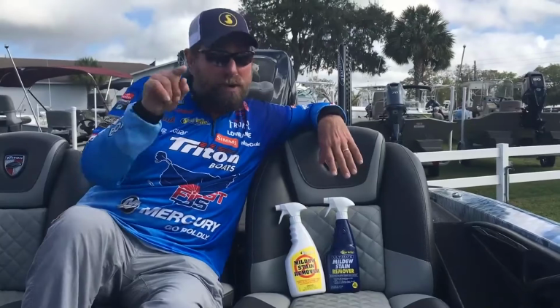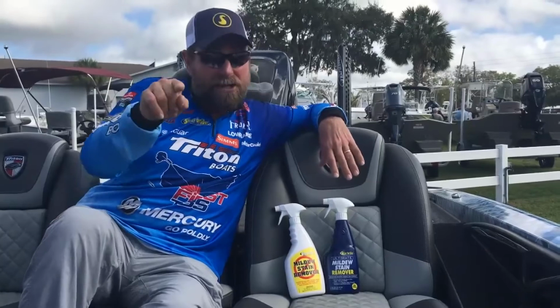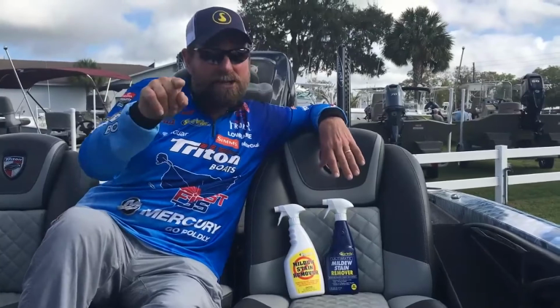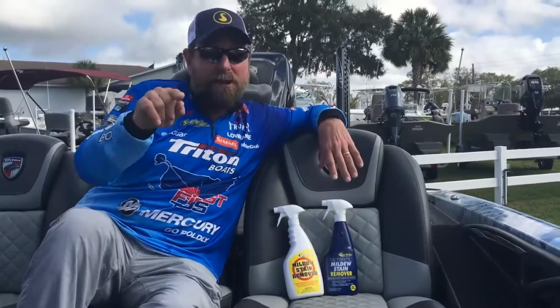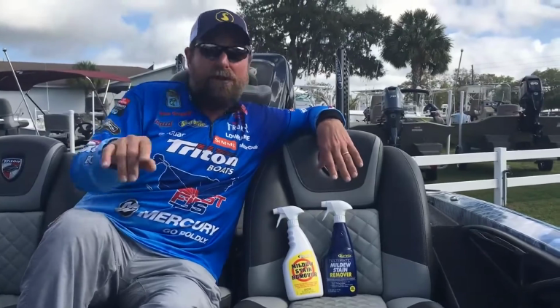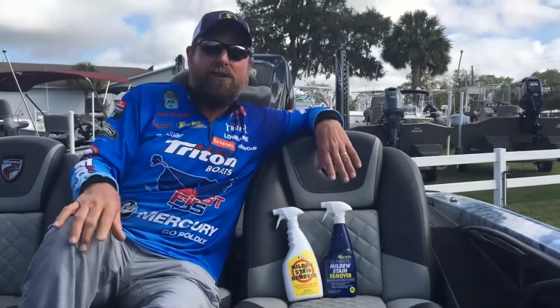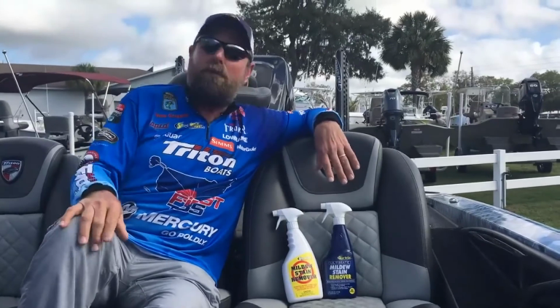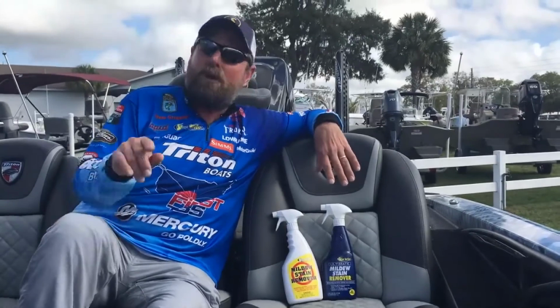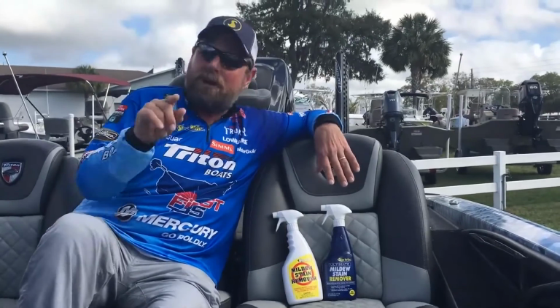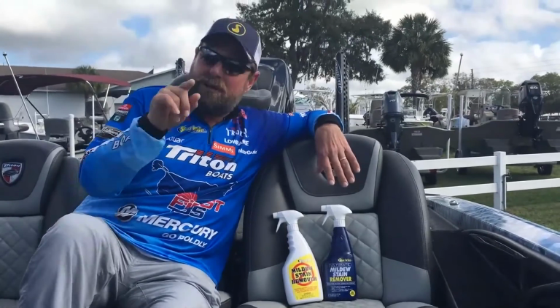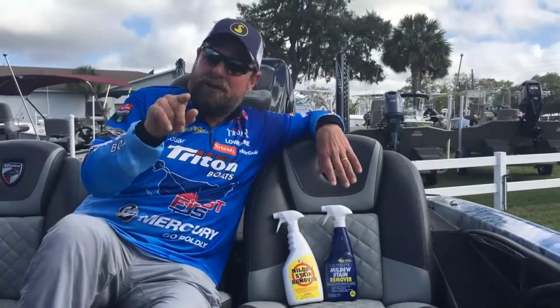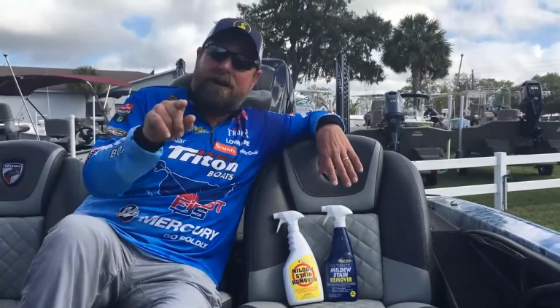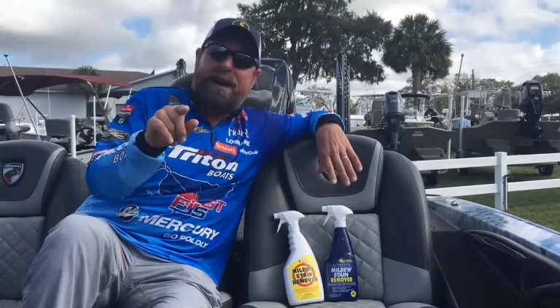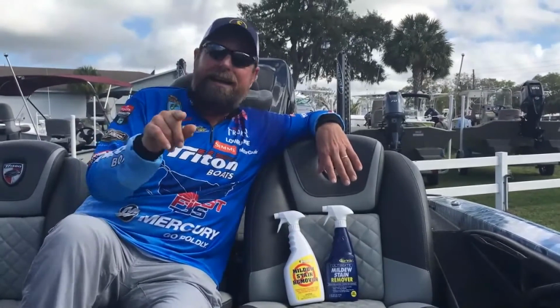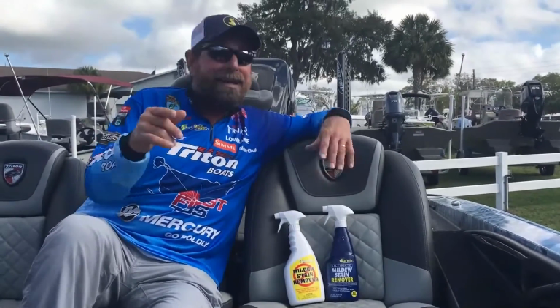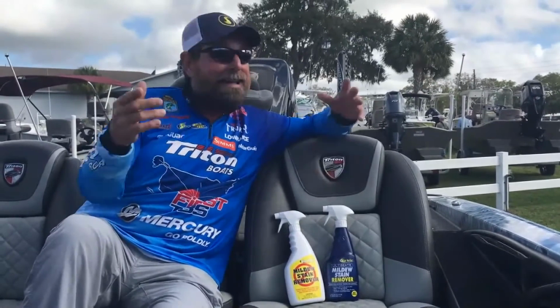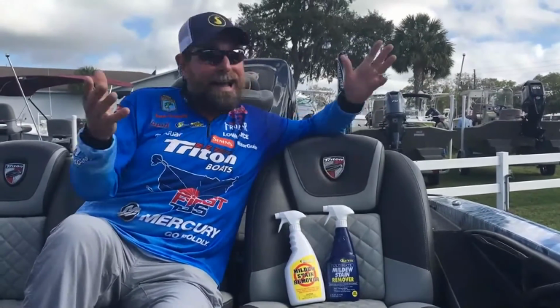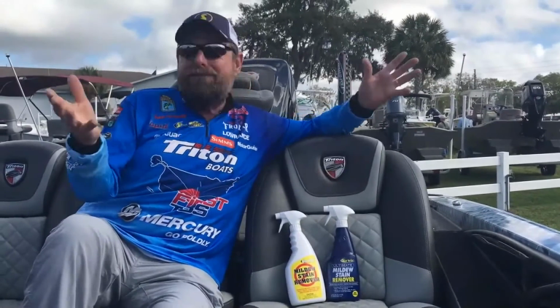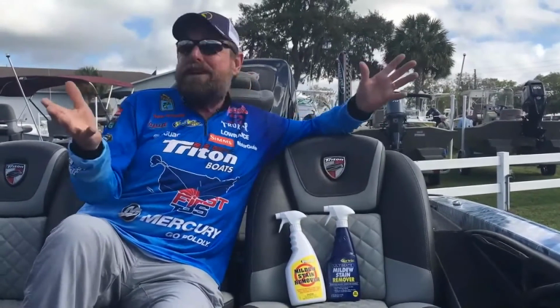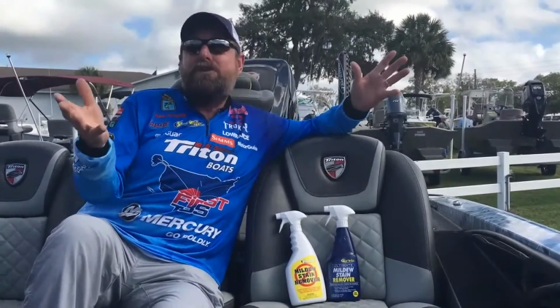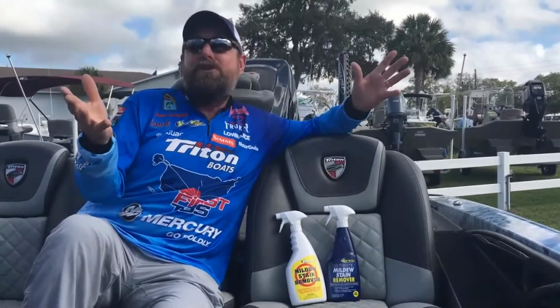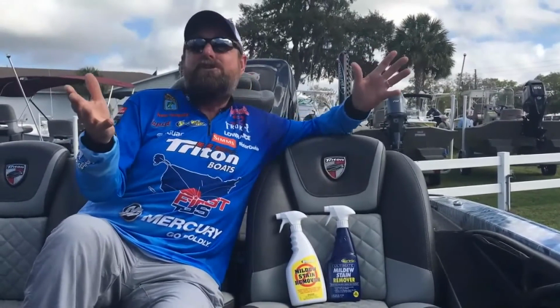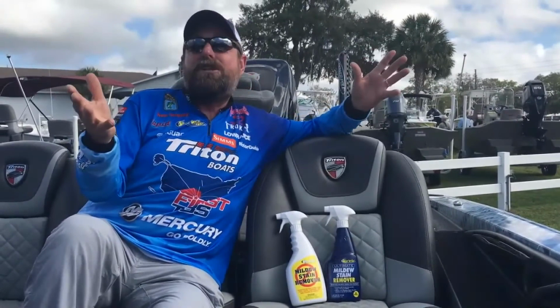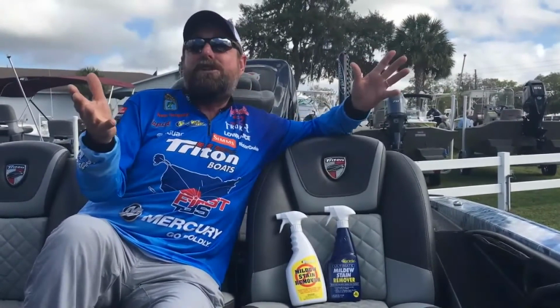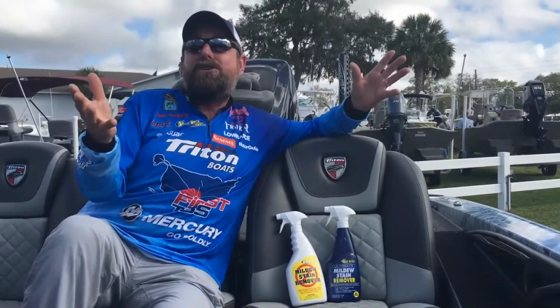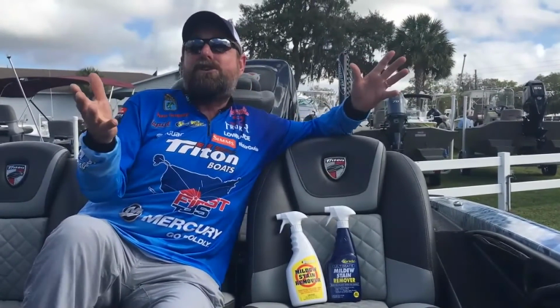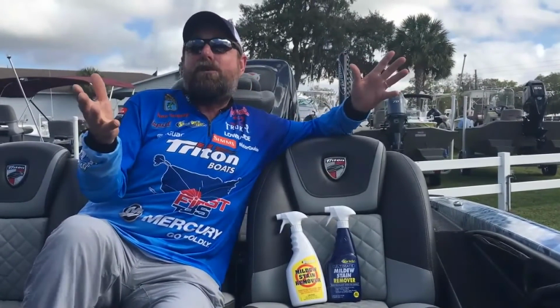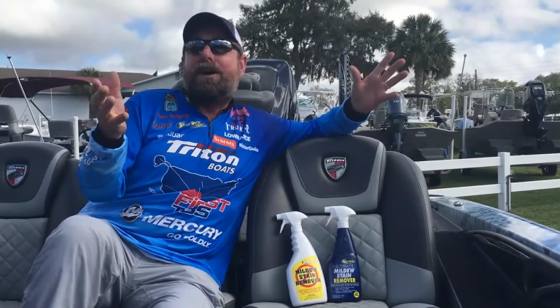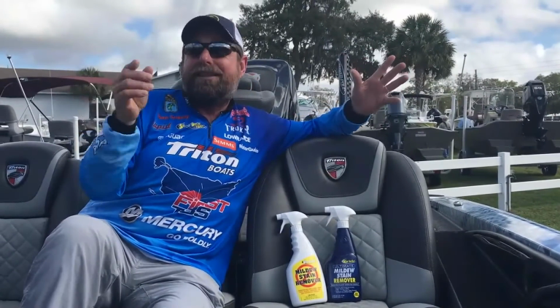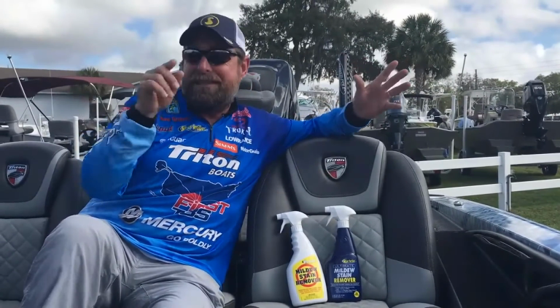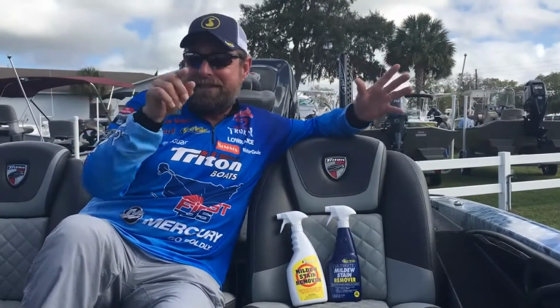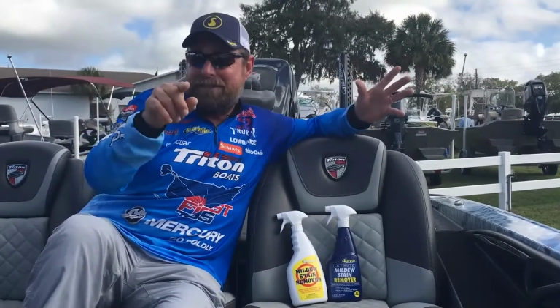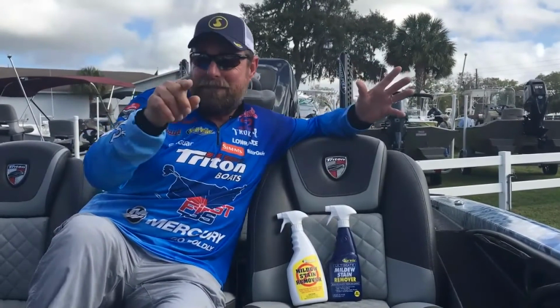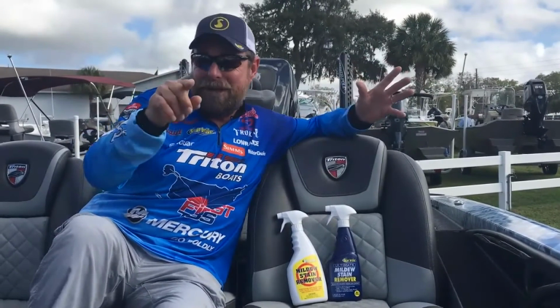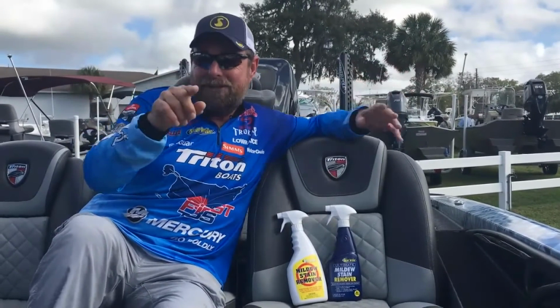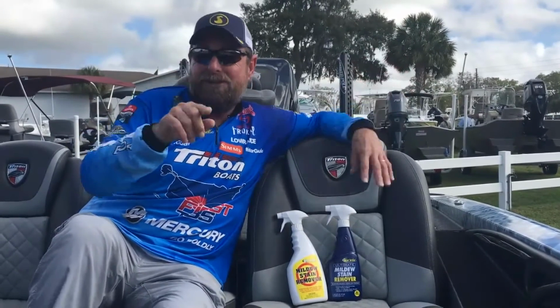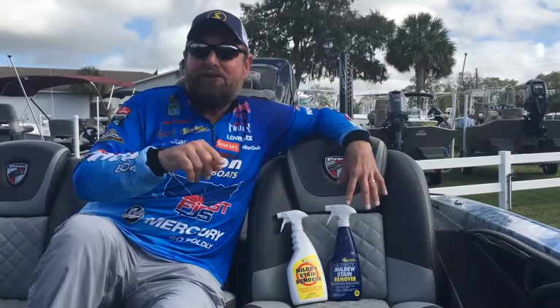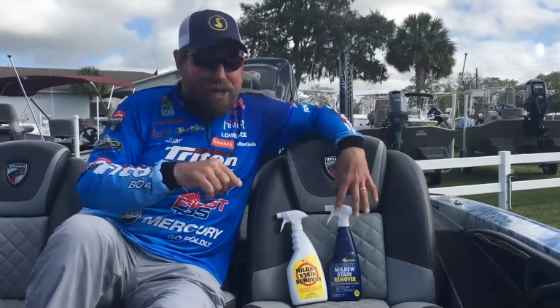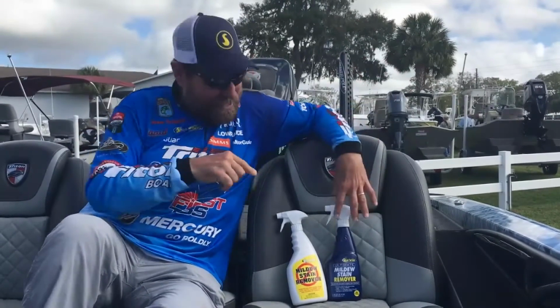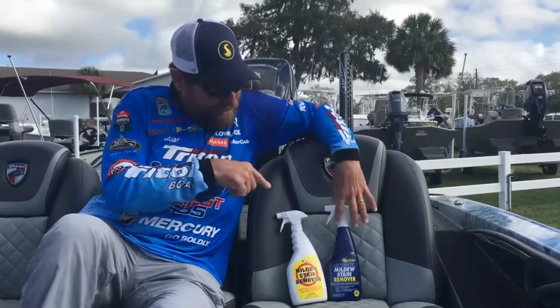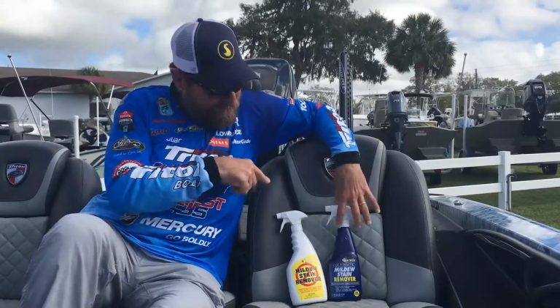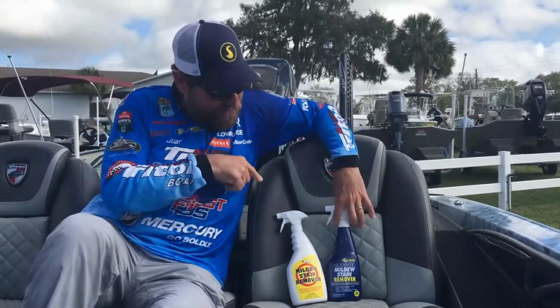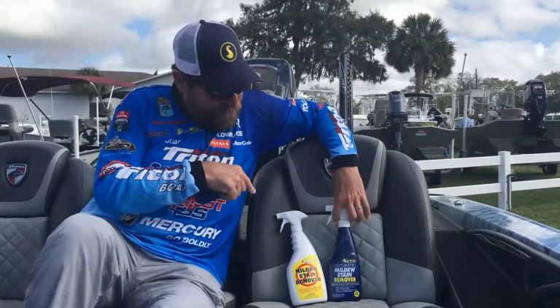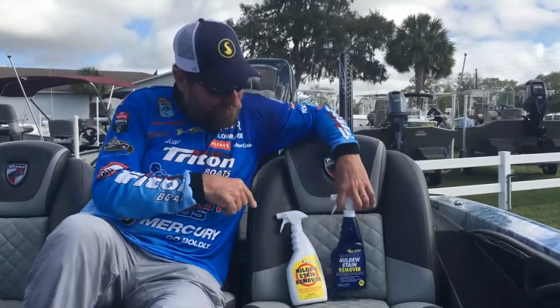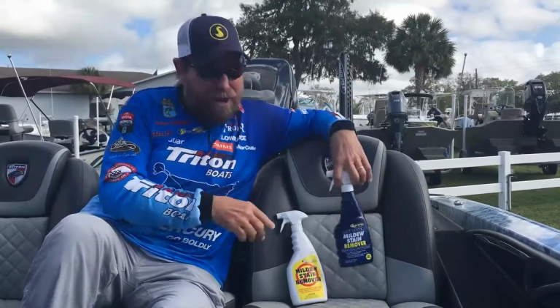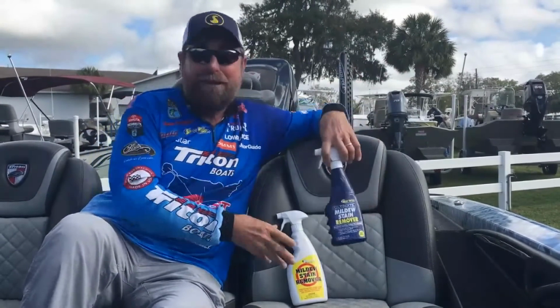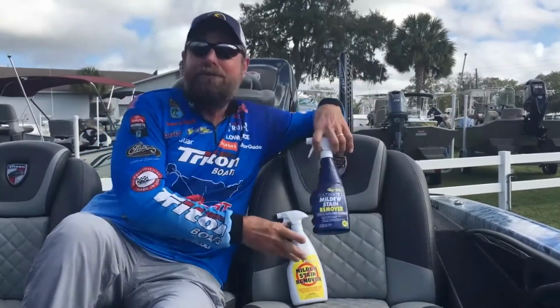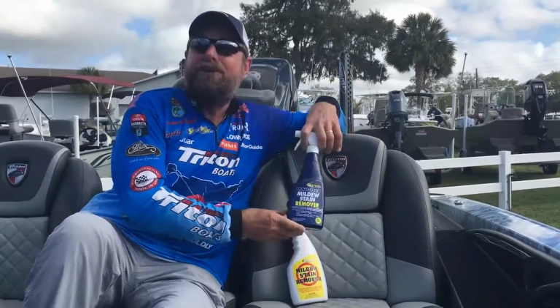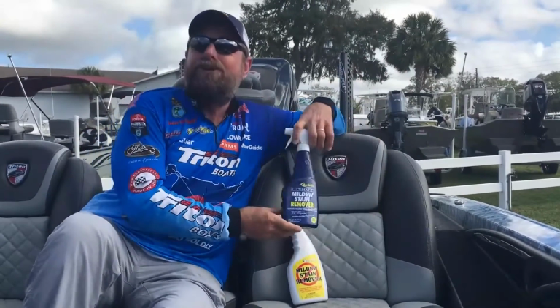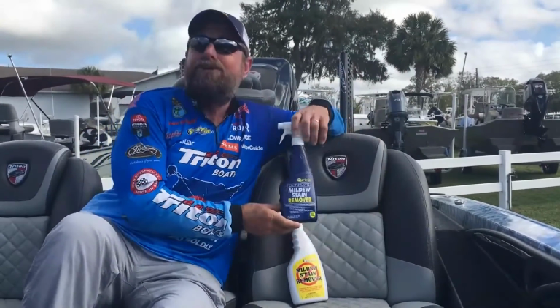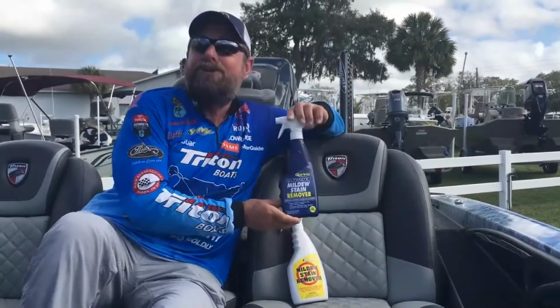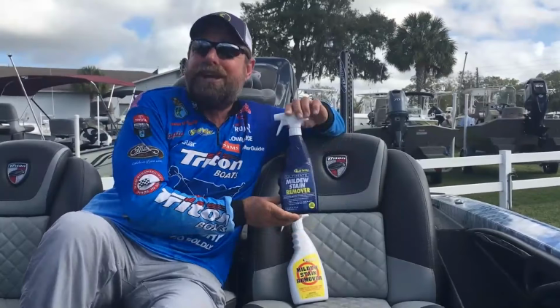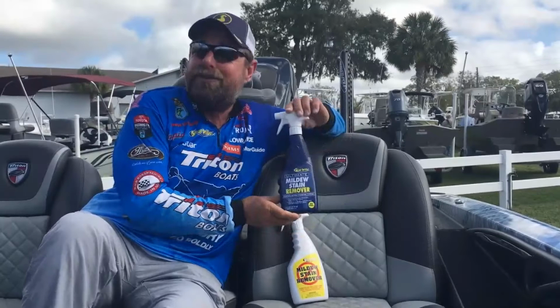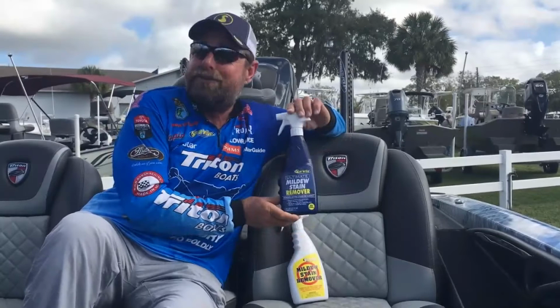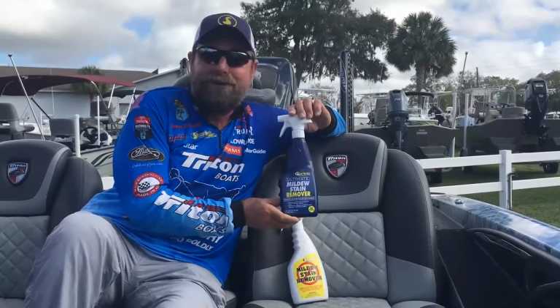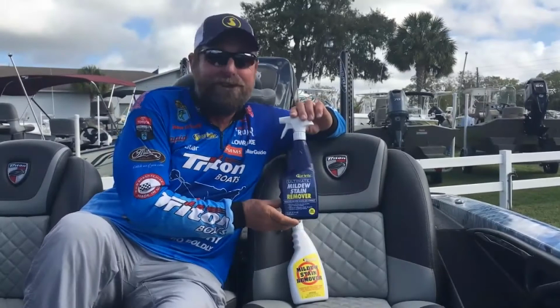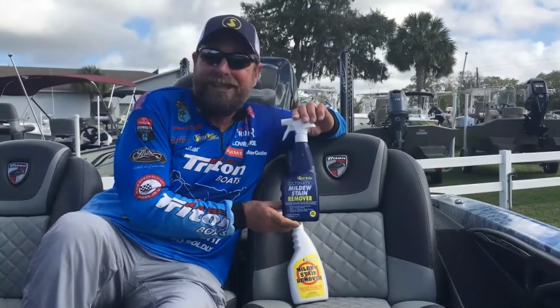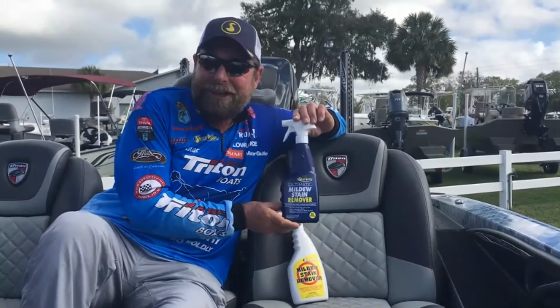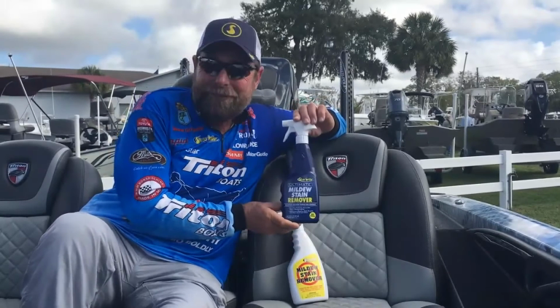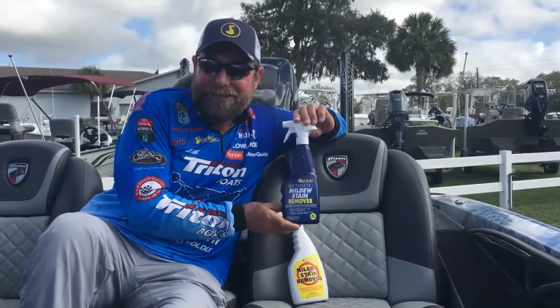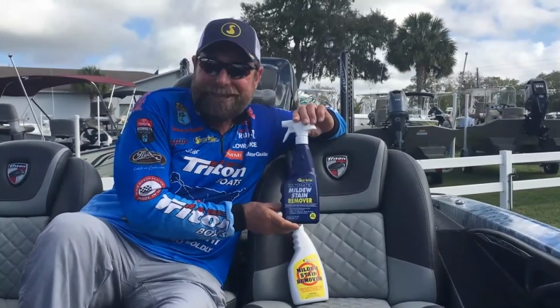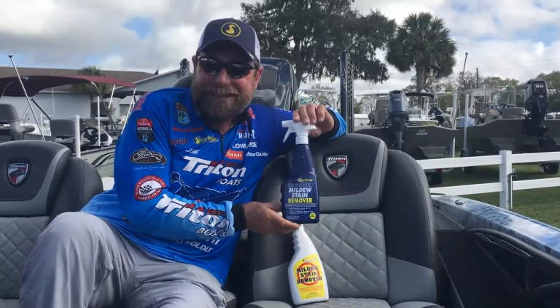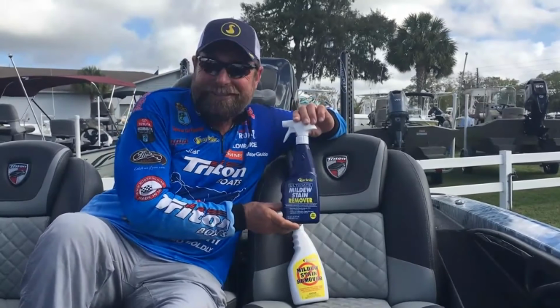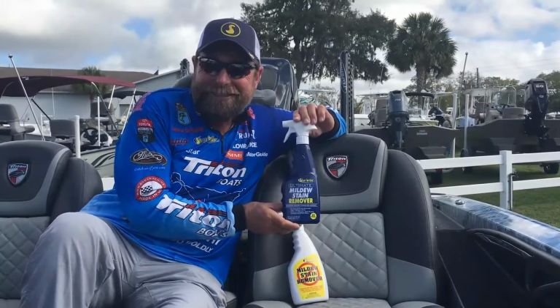Best stuff on the market — try it. I've never used anything from Starbrite that isn't the best, so check it out: Starbrite Mildew Stain Remover. Love this stuff.